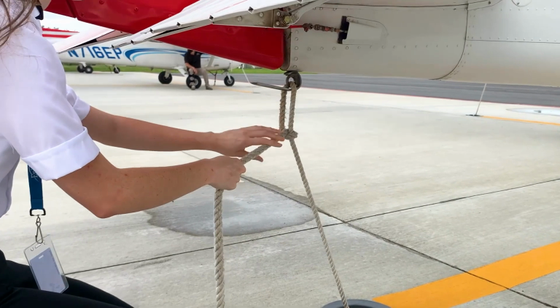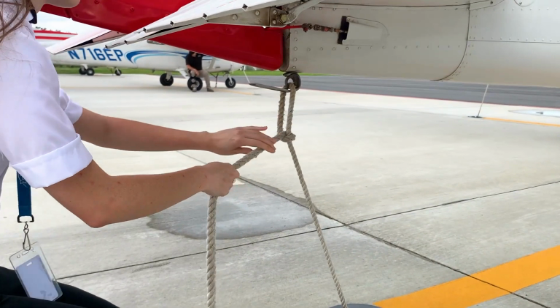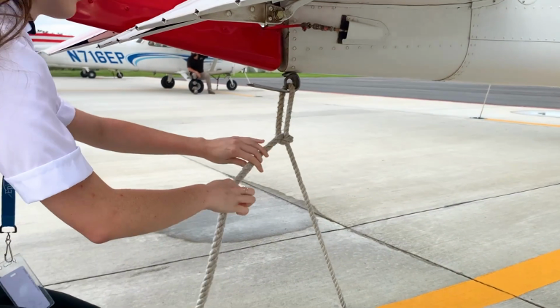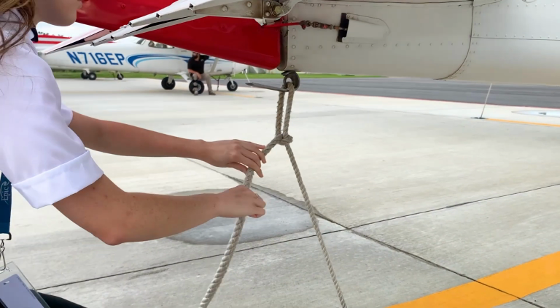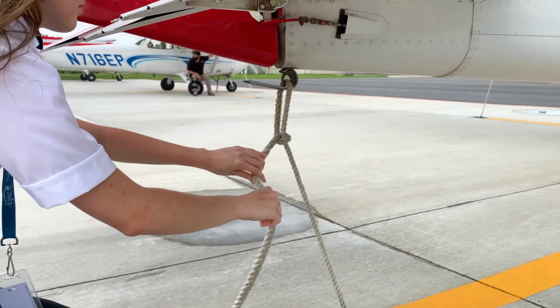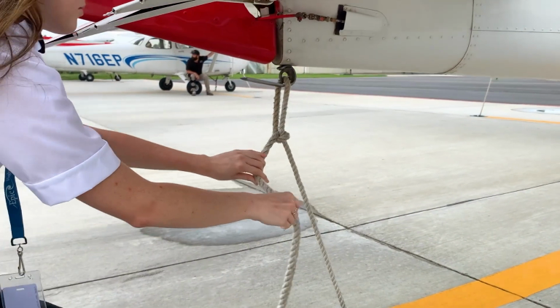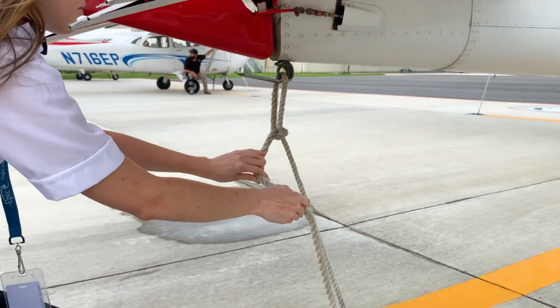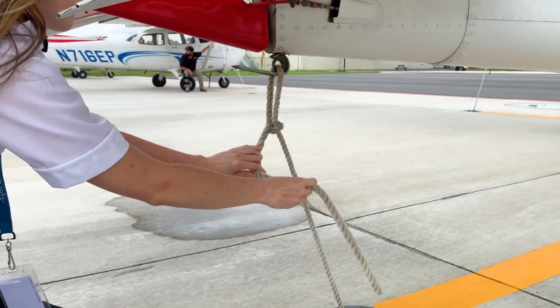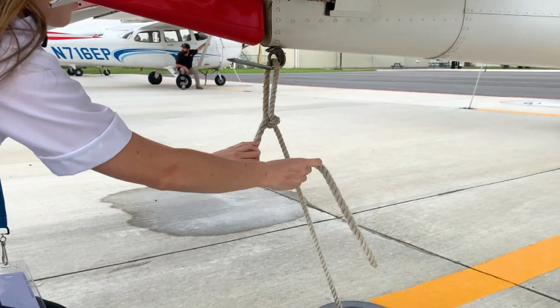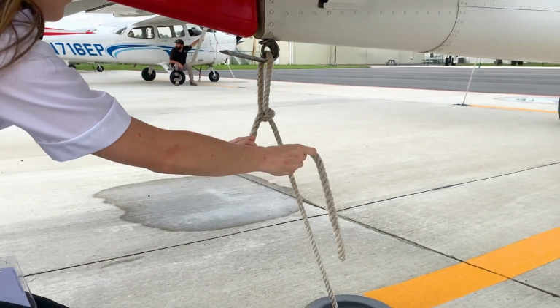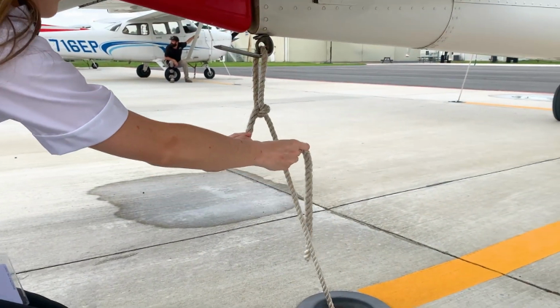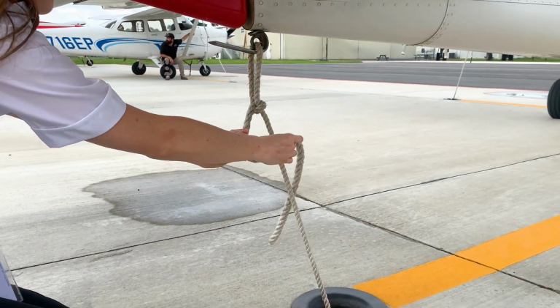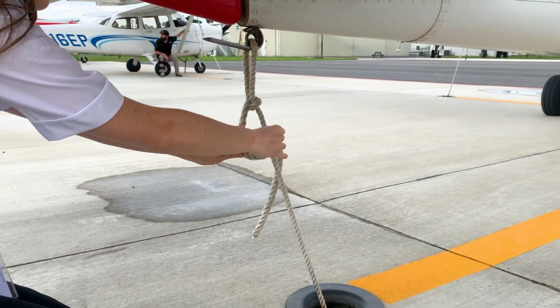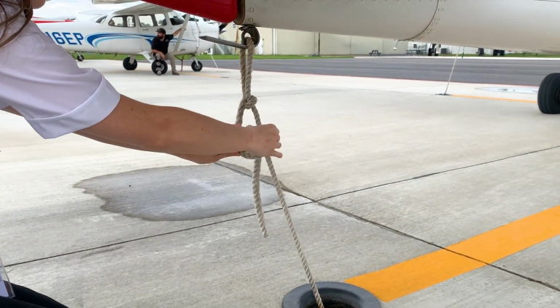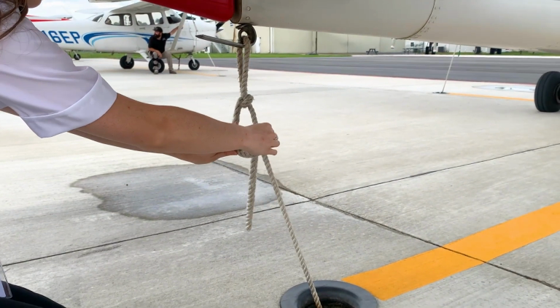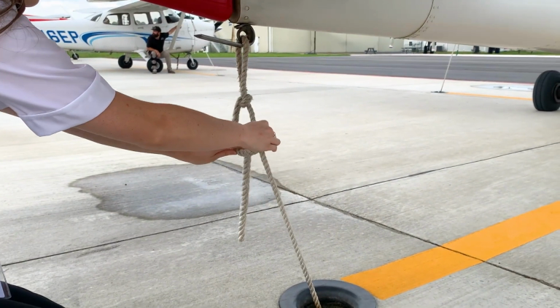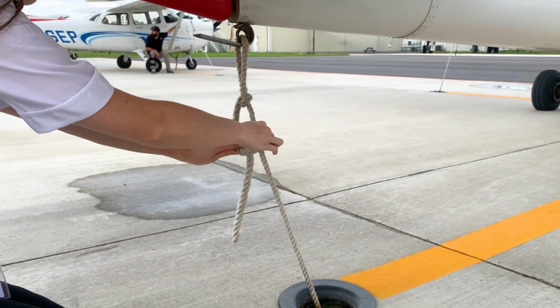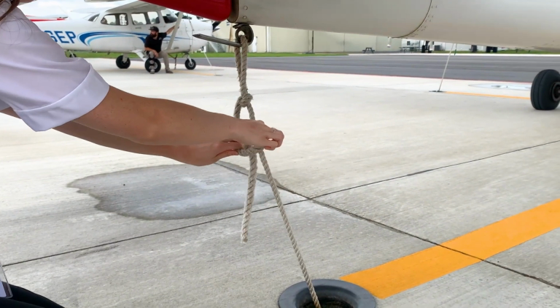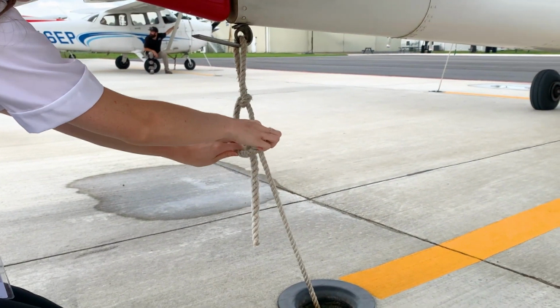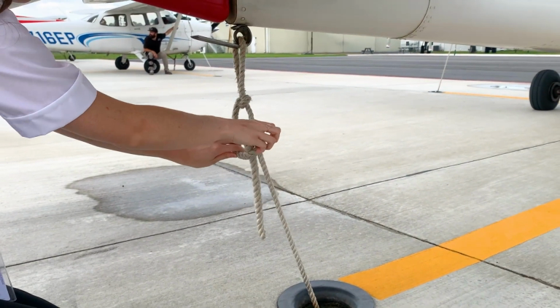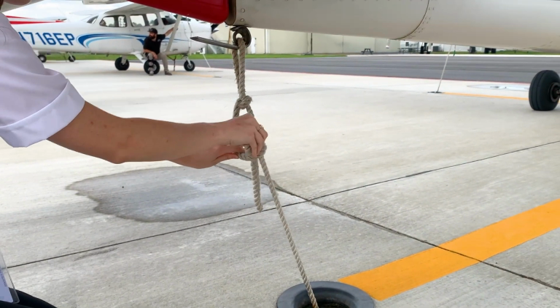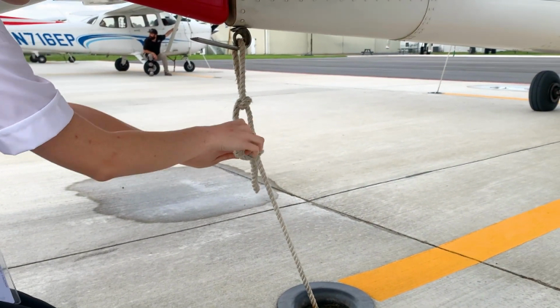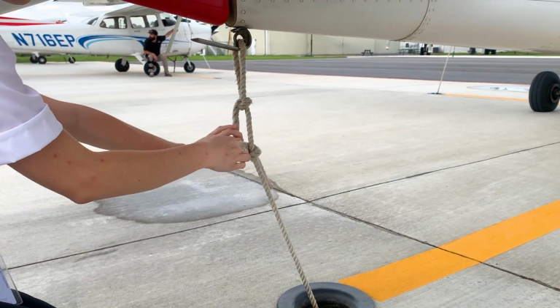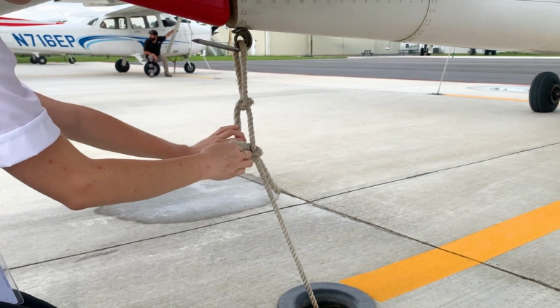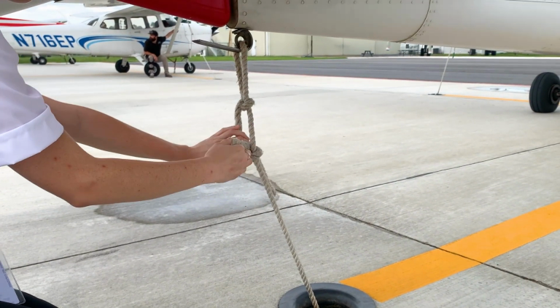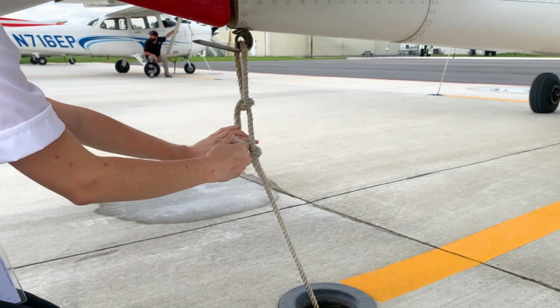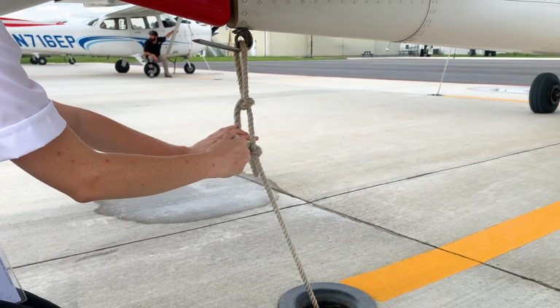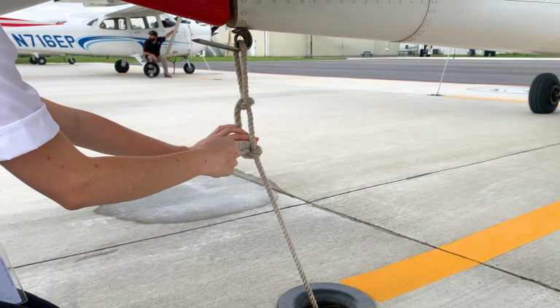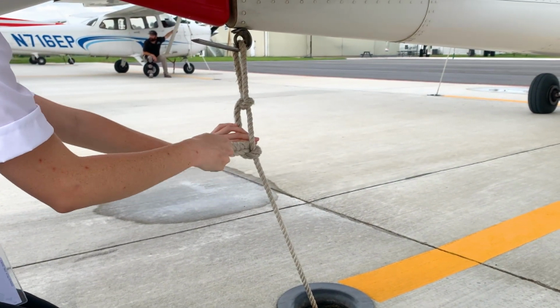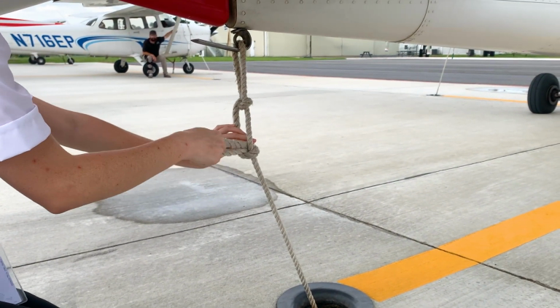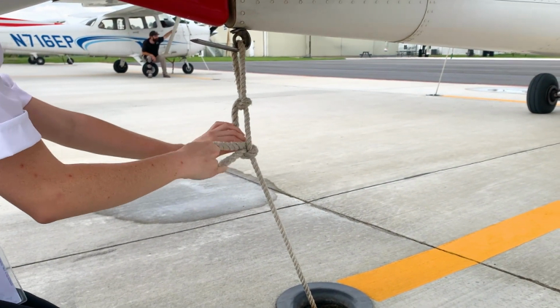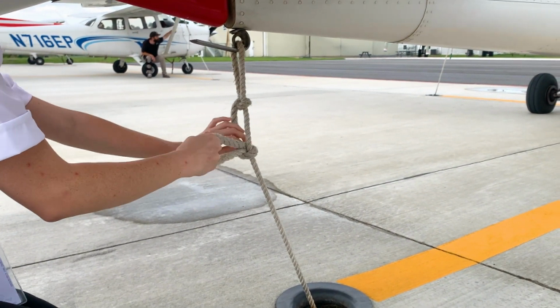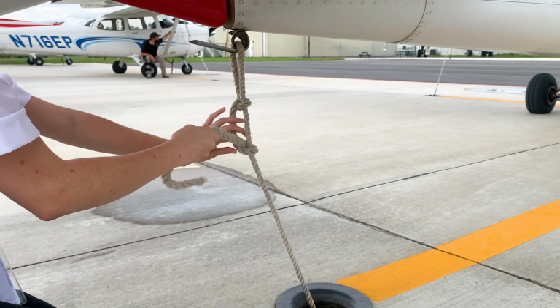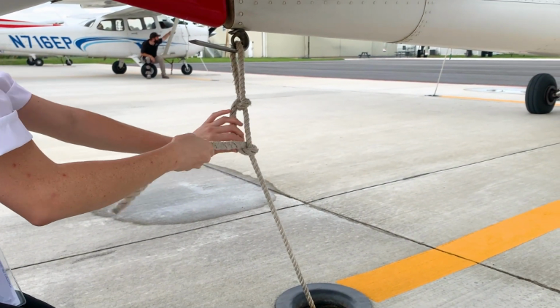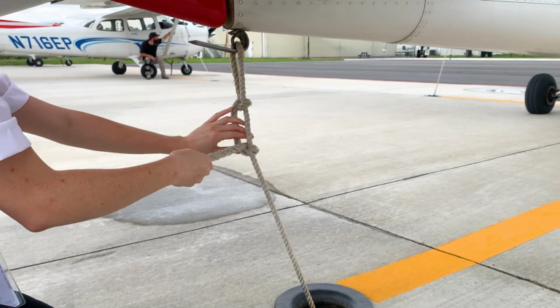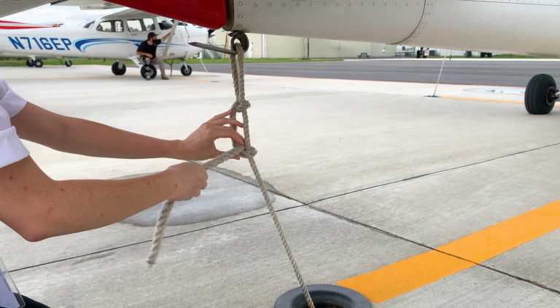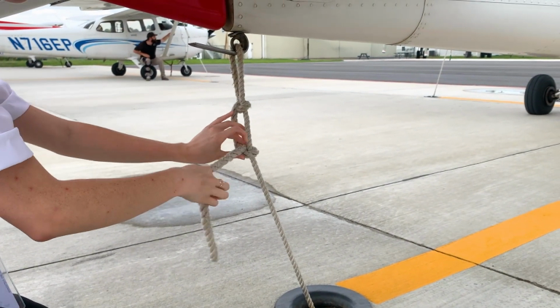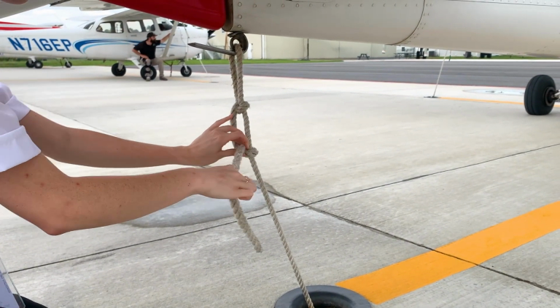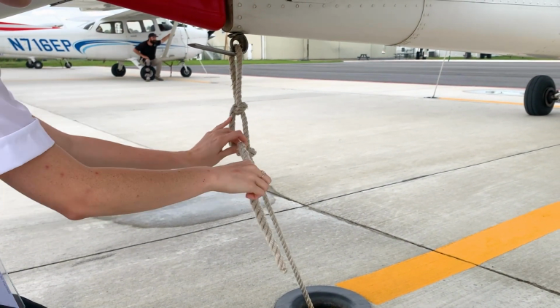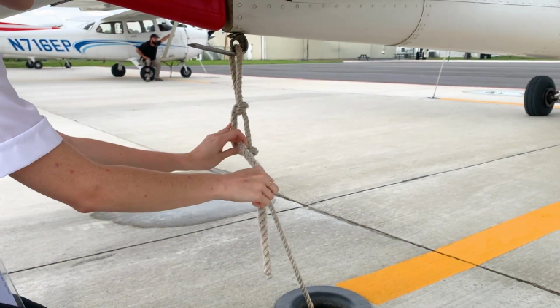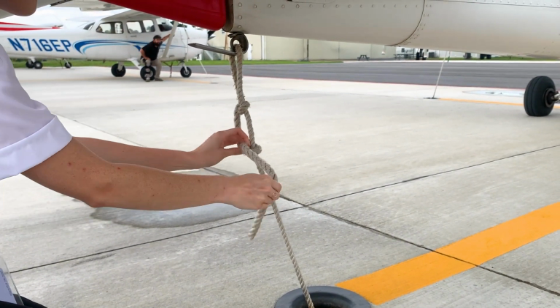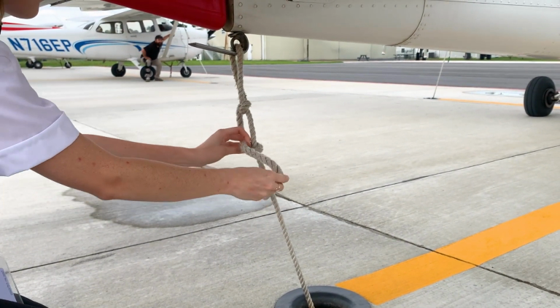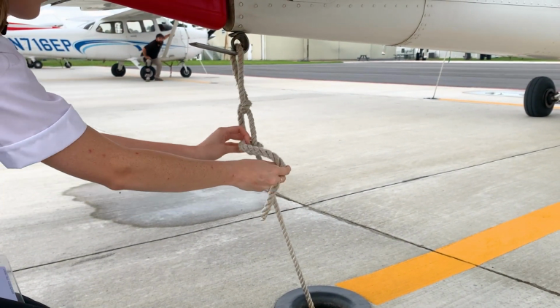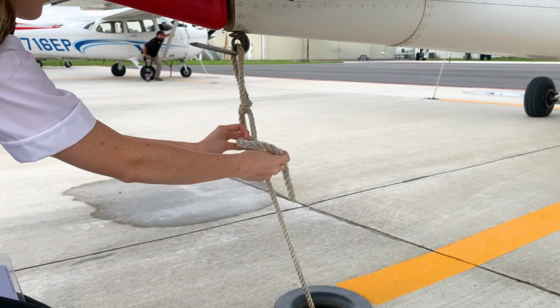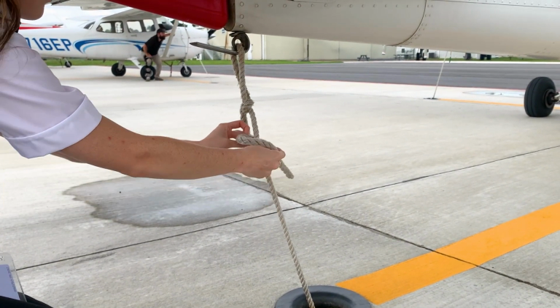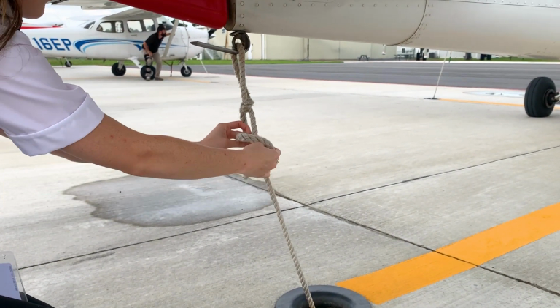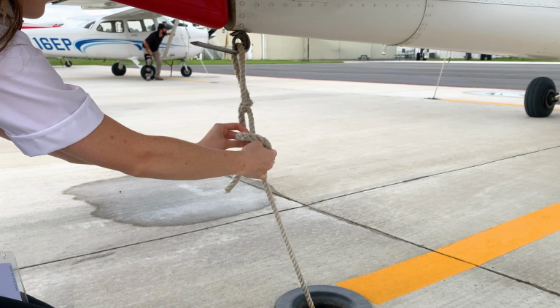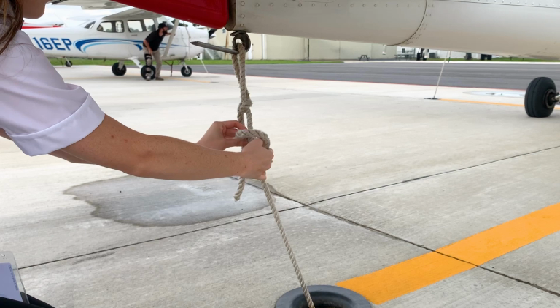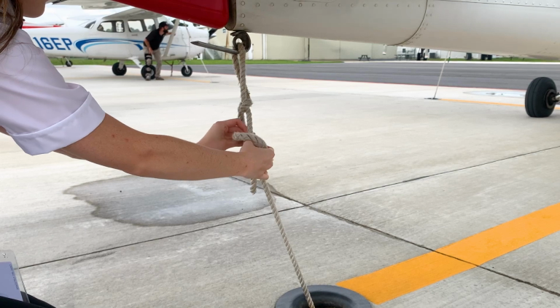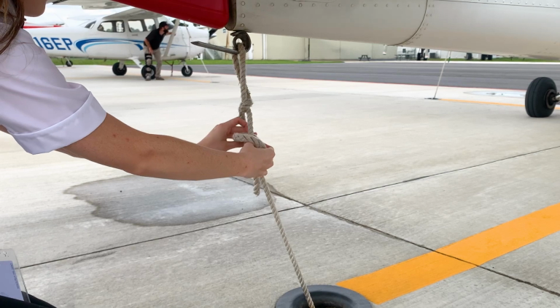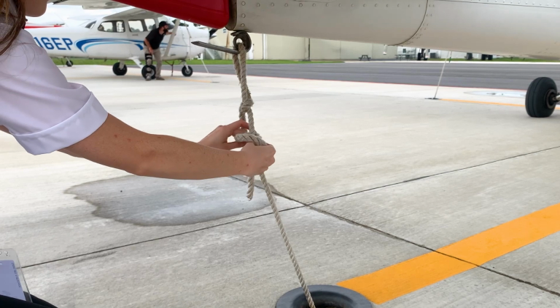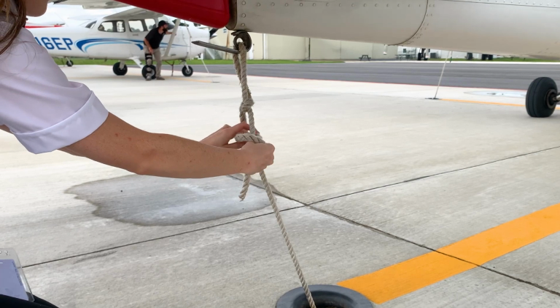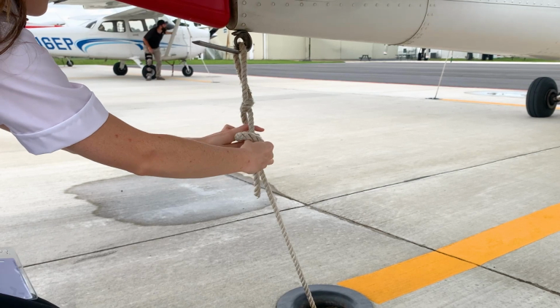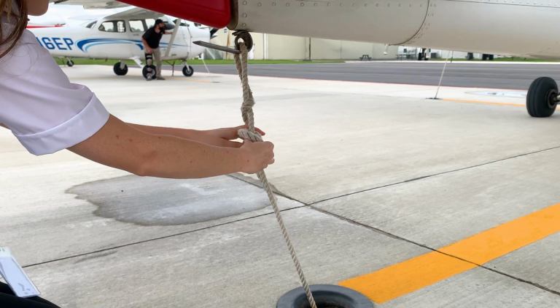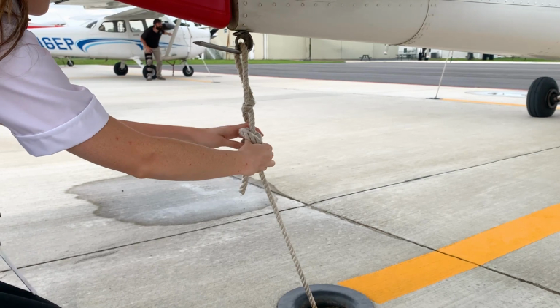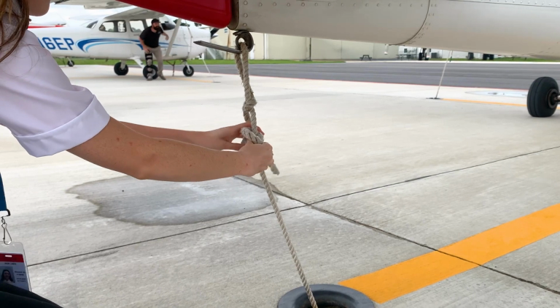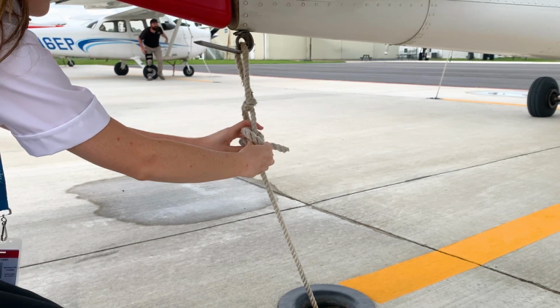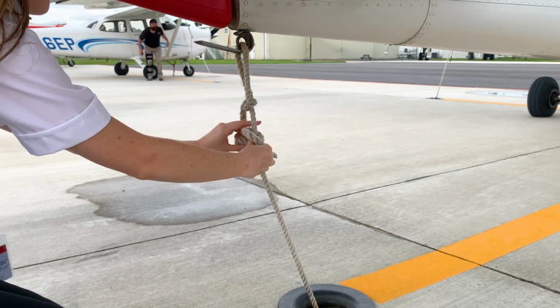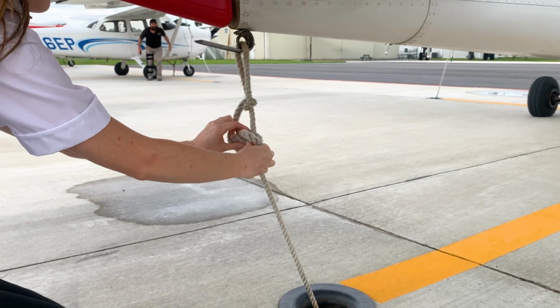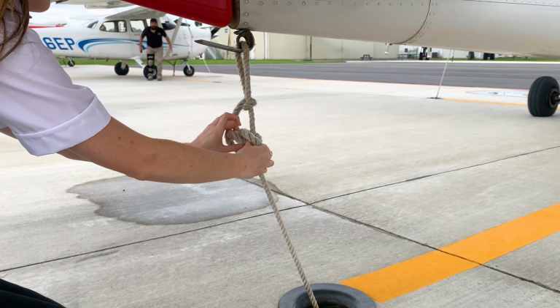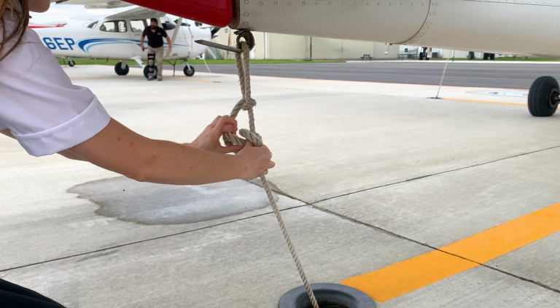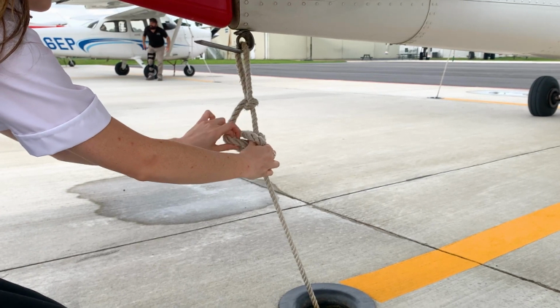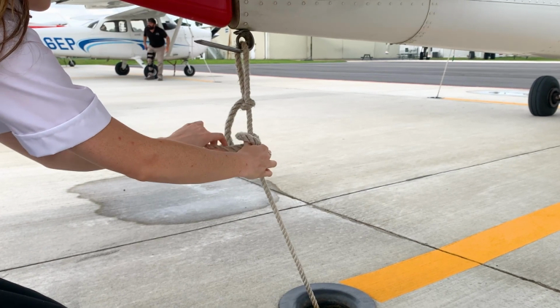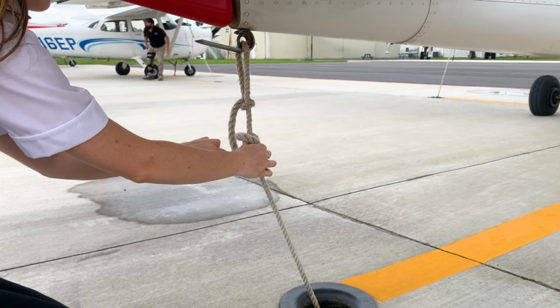If the tail tie-down is too short to do the three-knot series, a single half hitch knot followed by a locking hitch knot is acceptable.